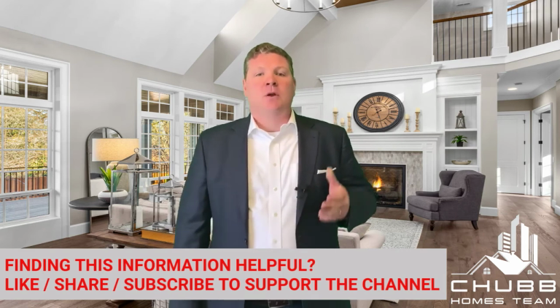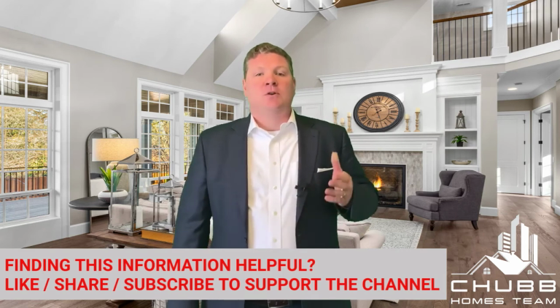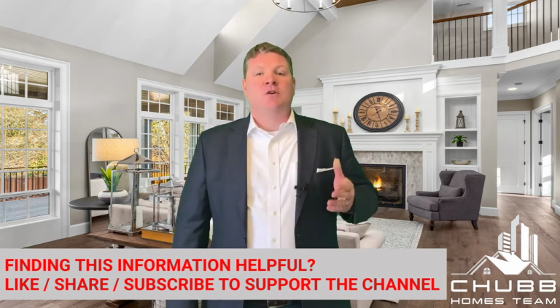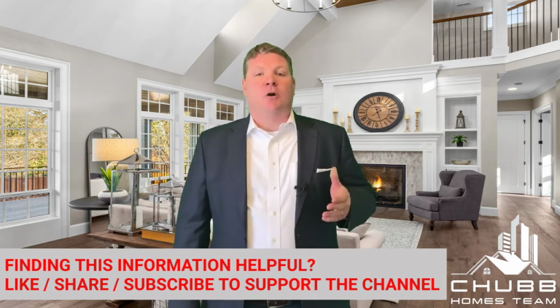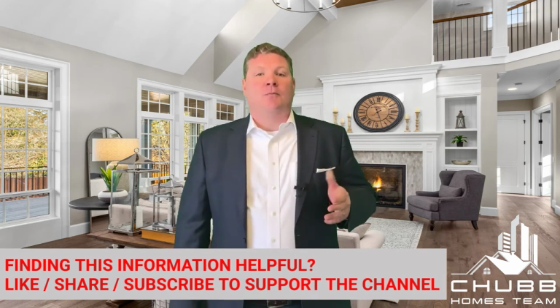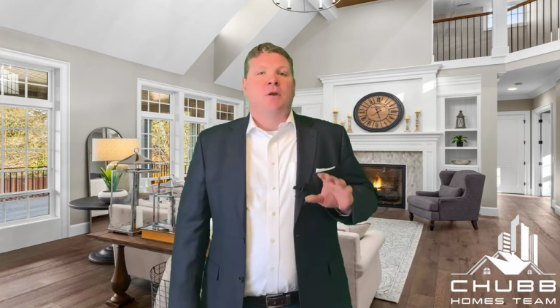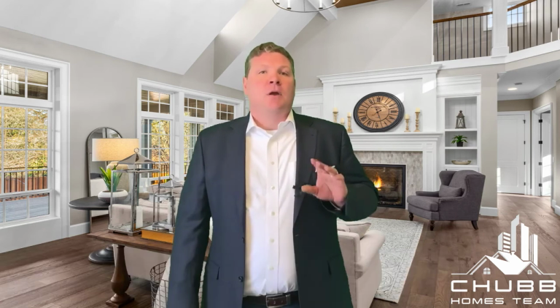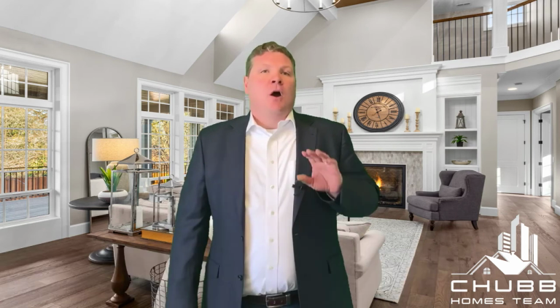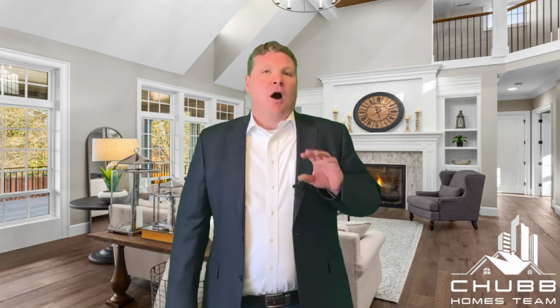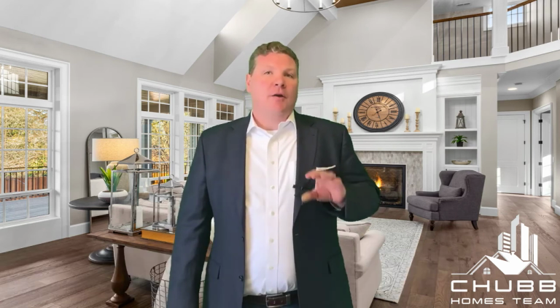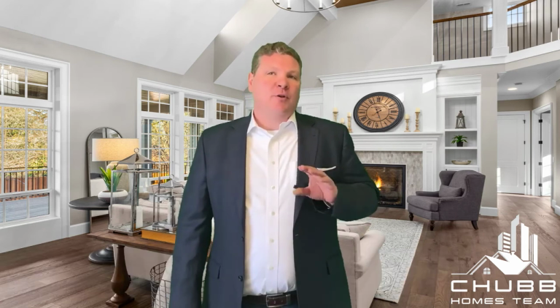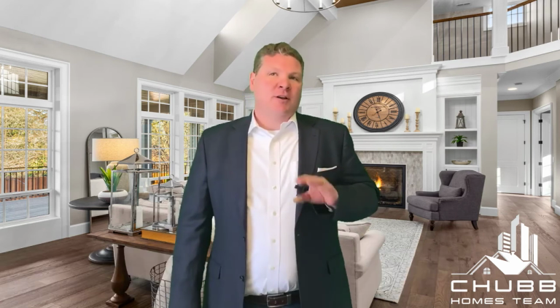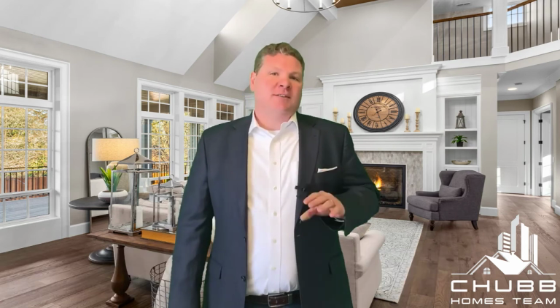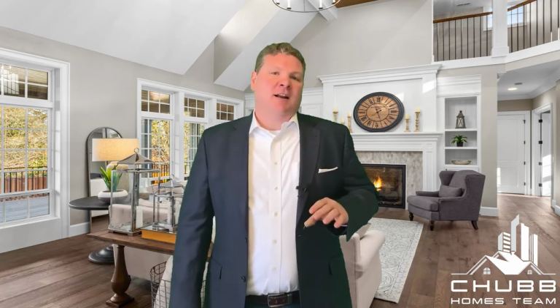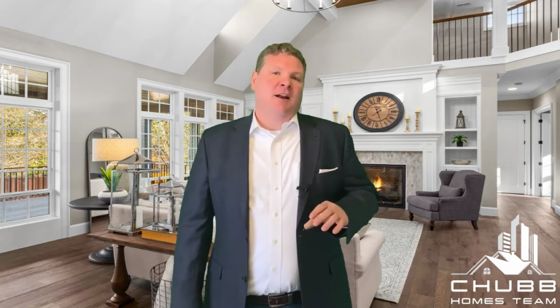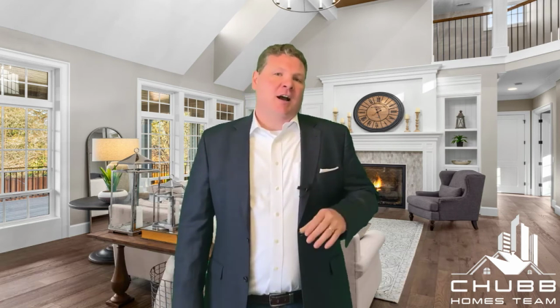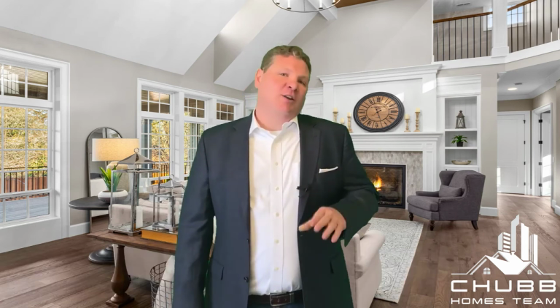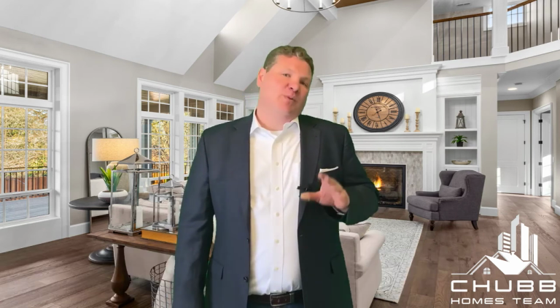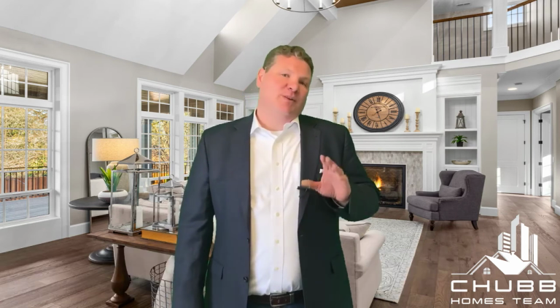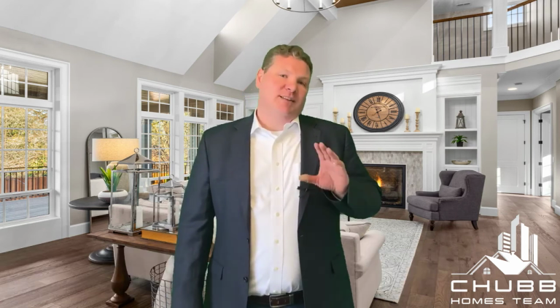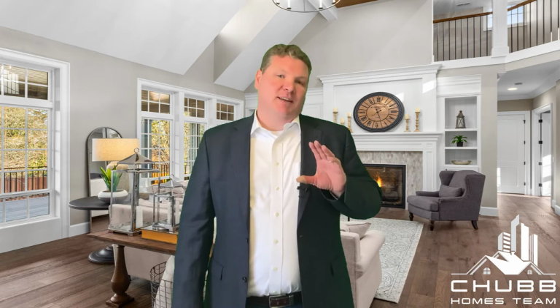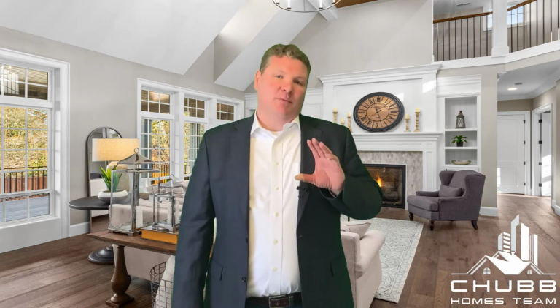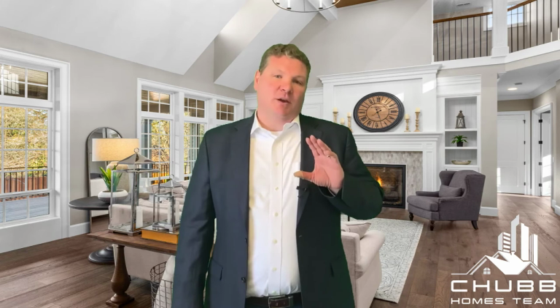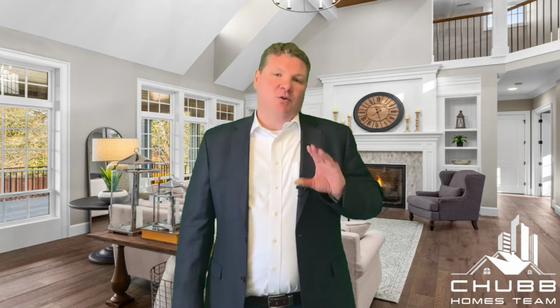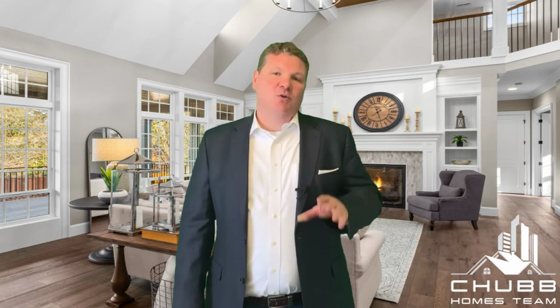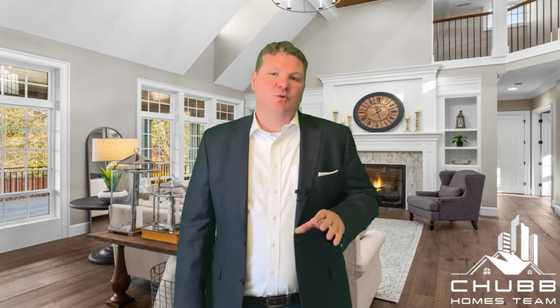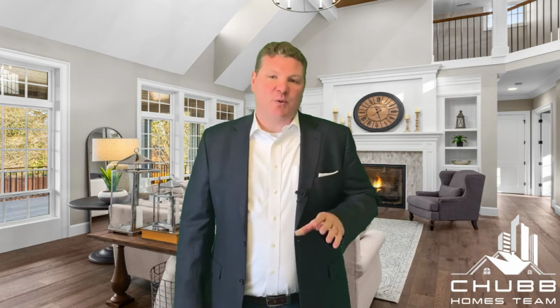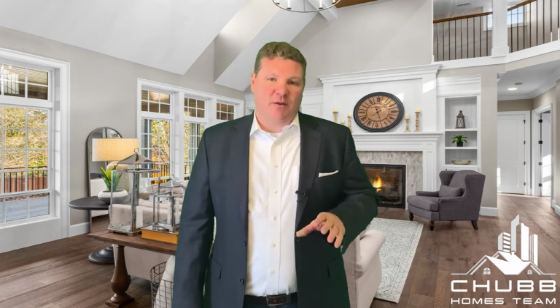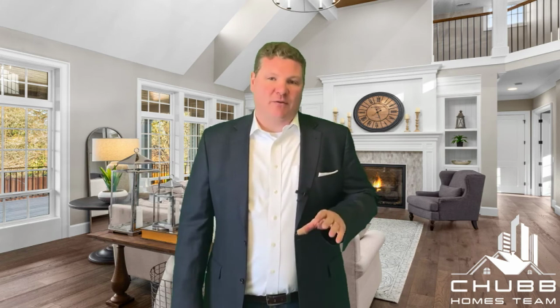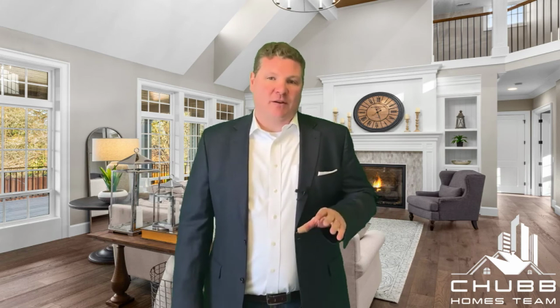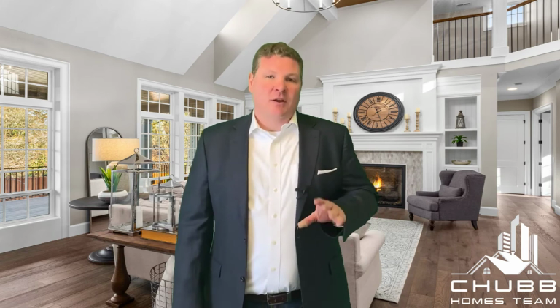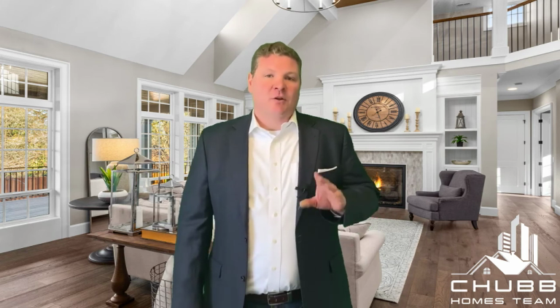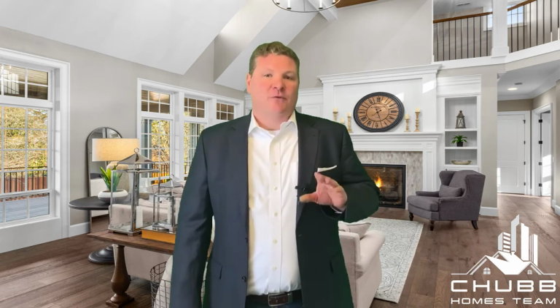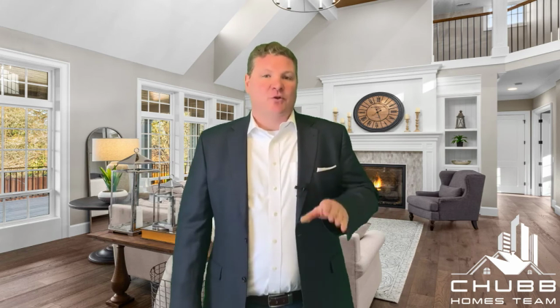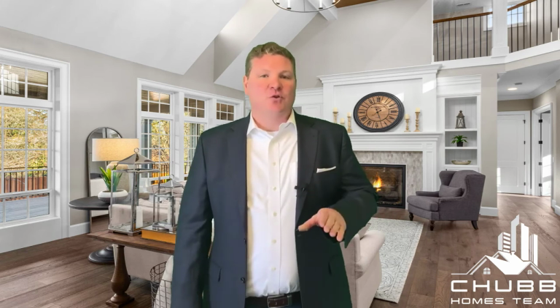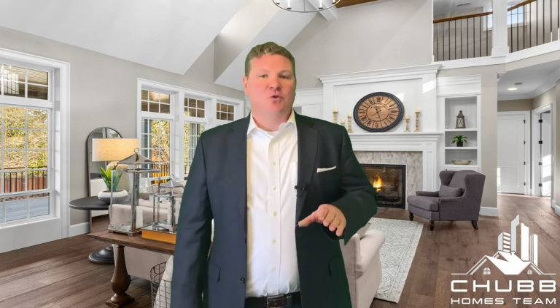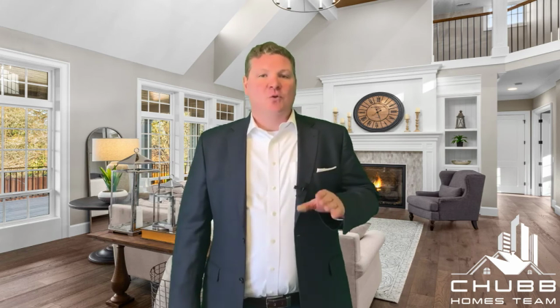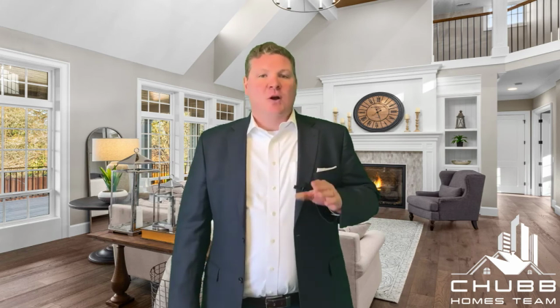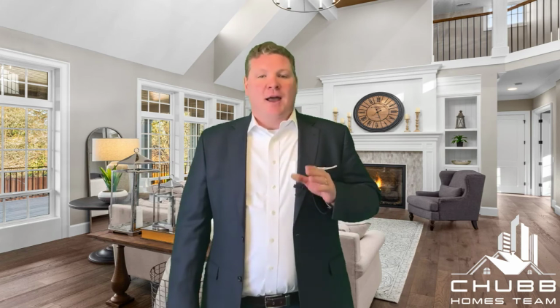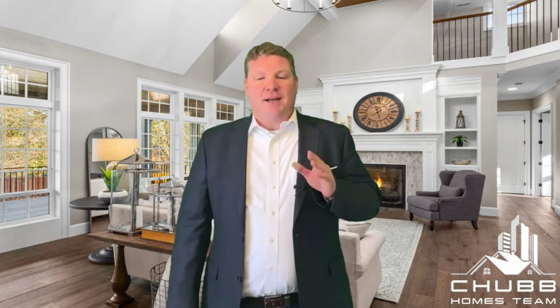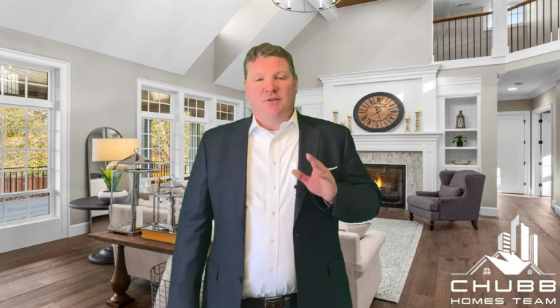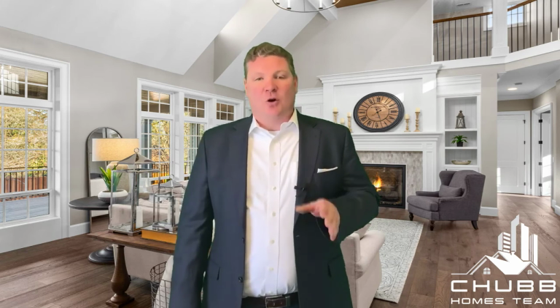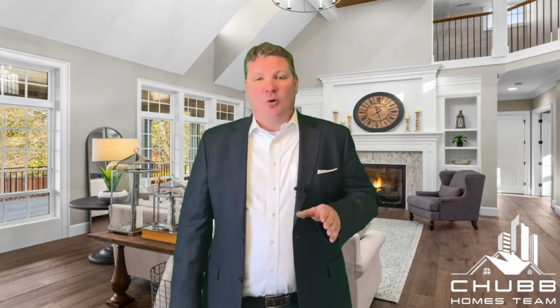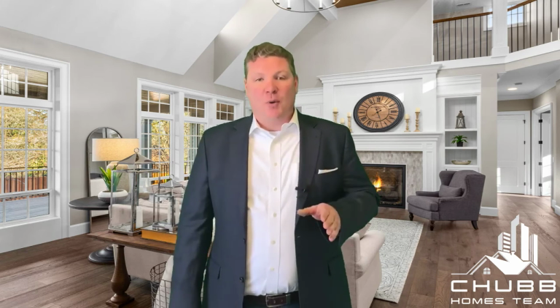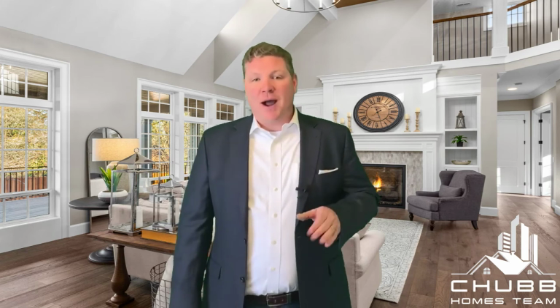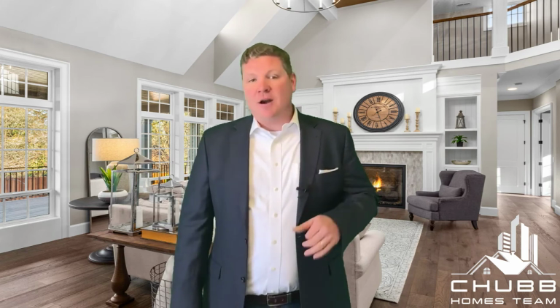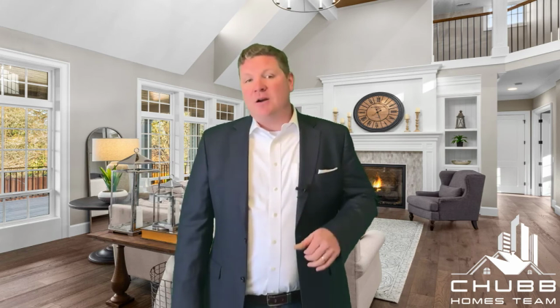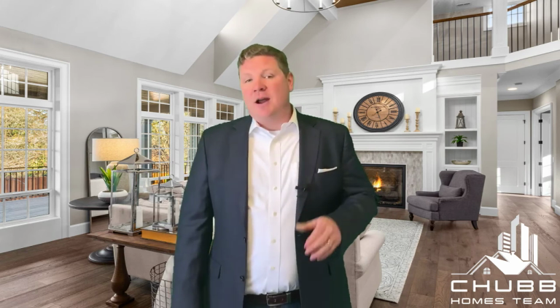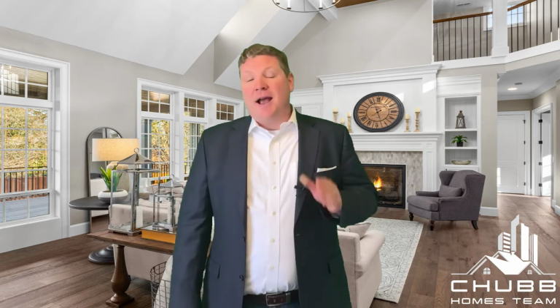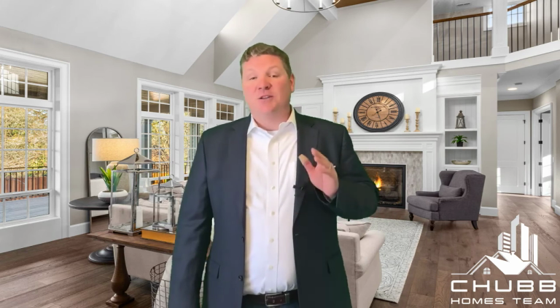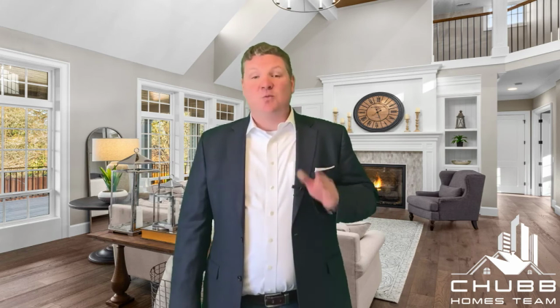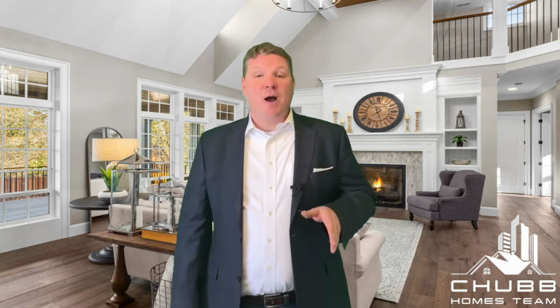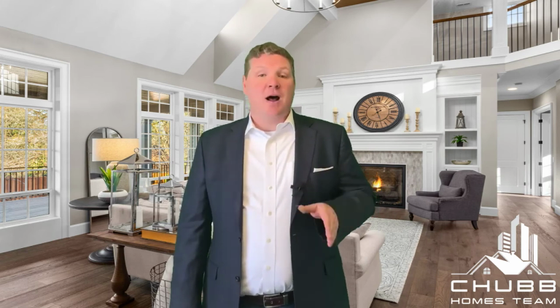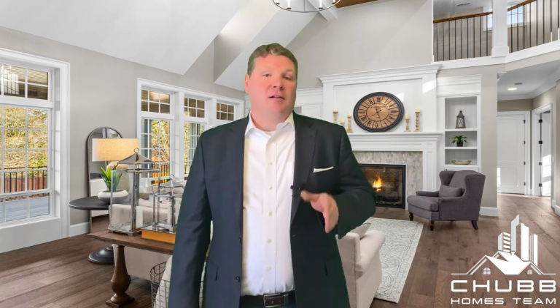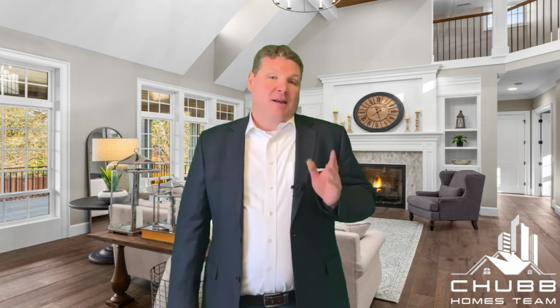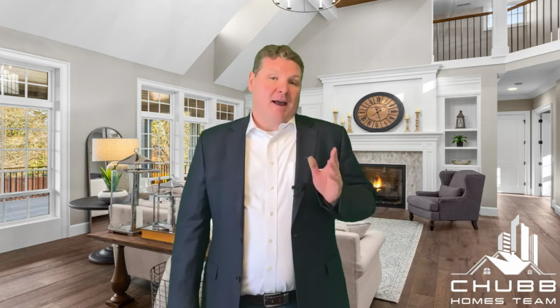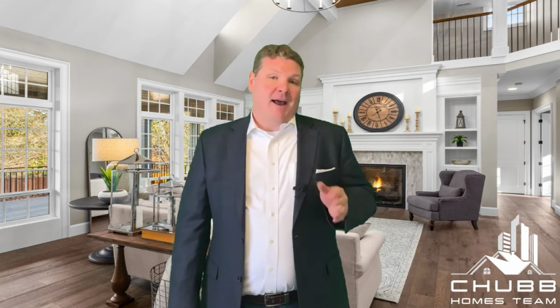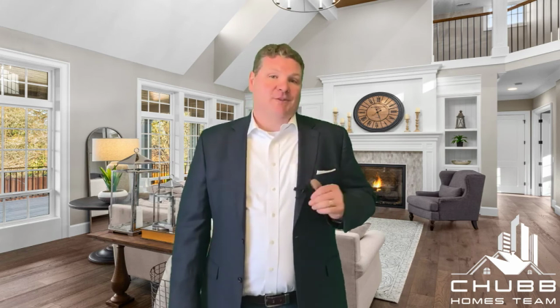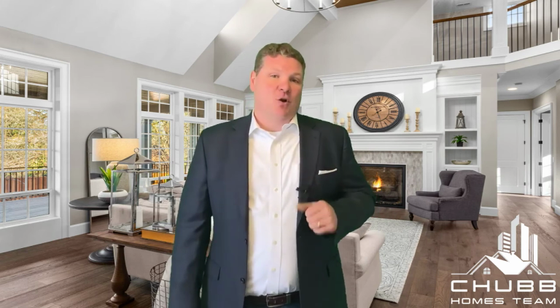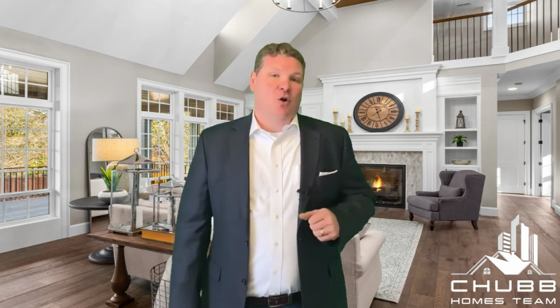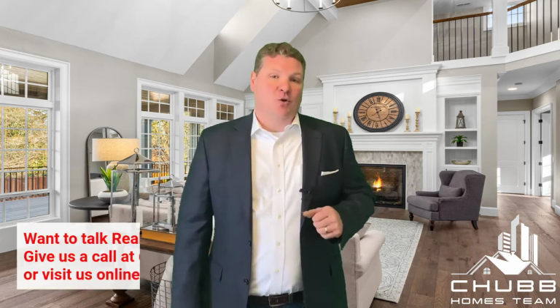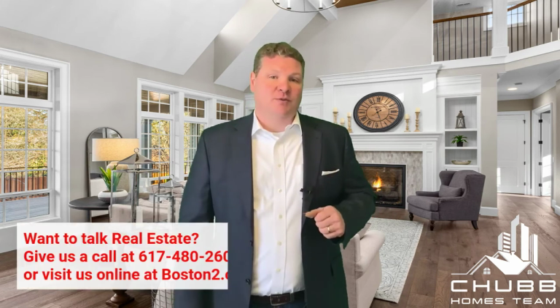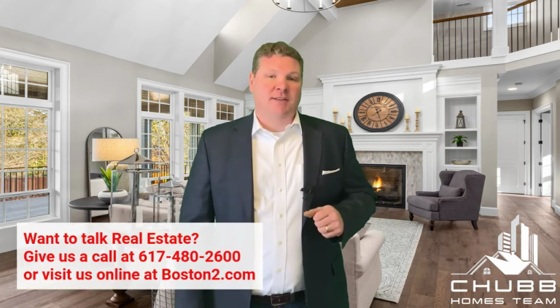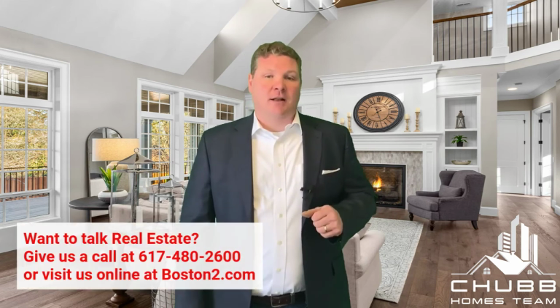So, offering extended occupancy can be a huge benefit for you as a home buyer as well as a home seller.